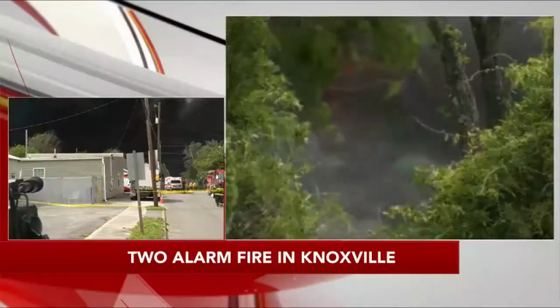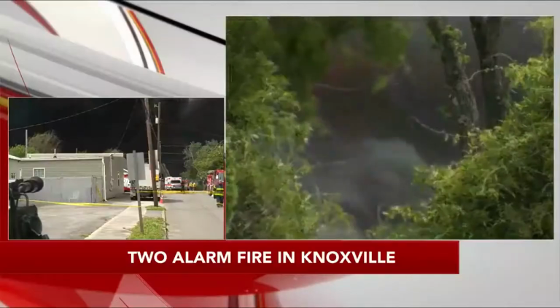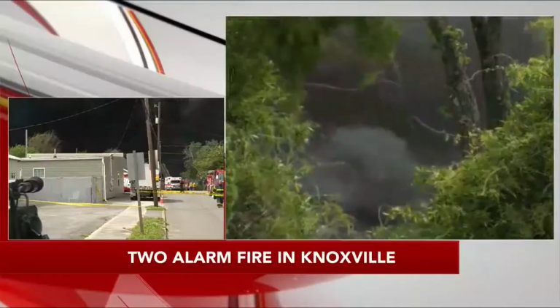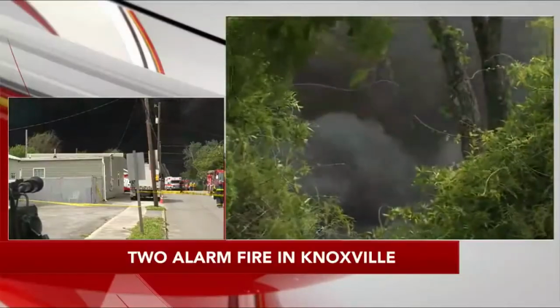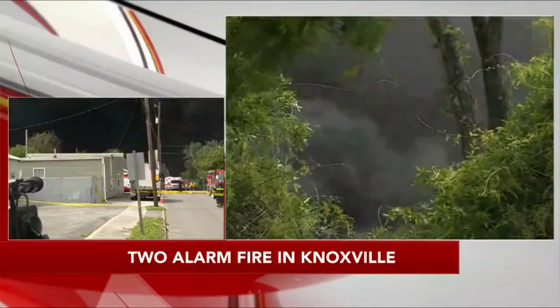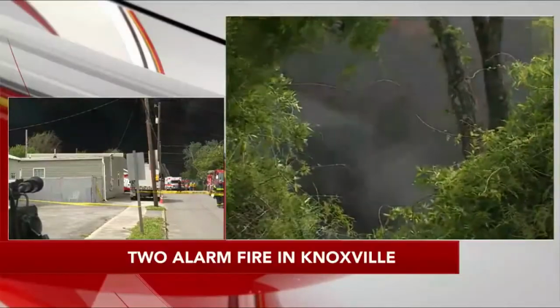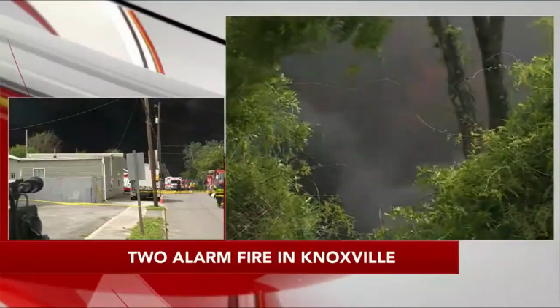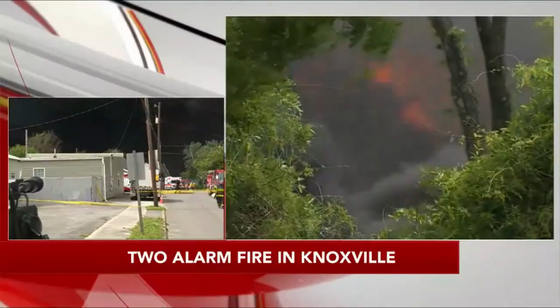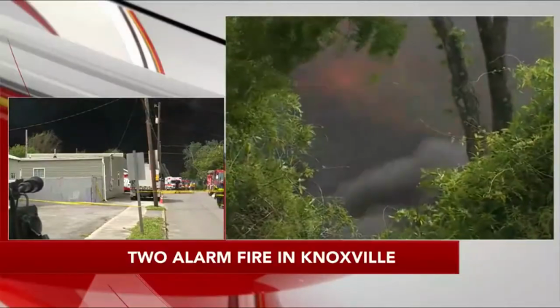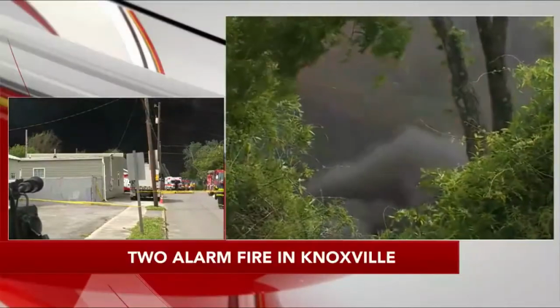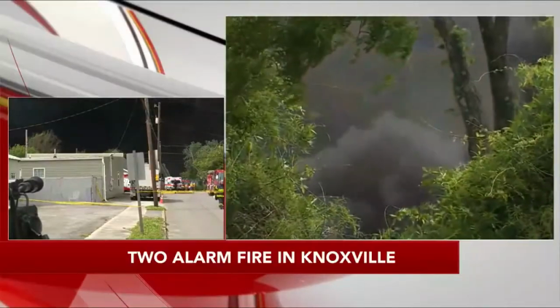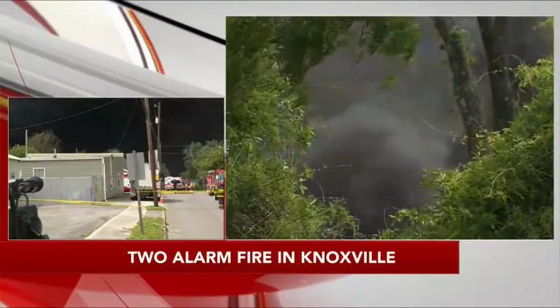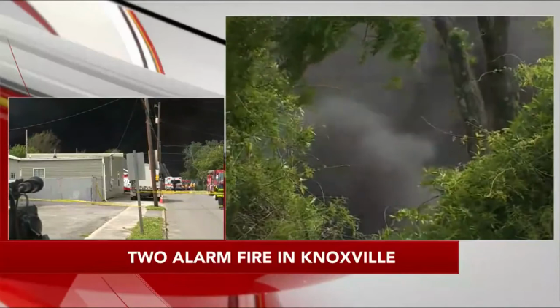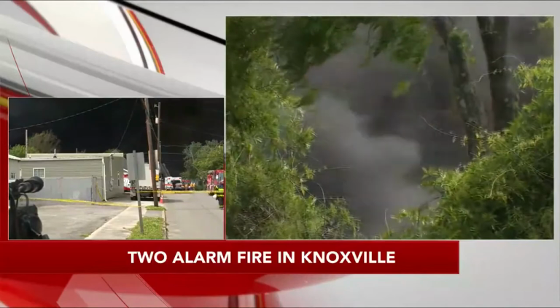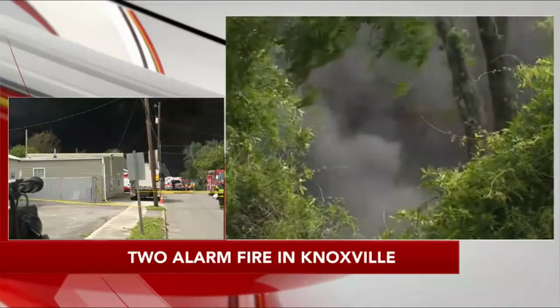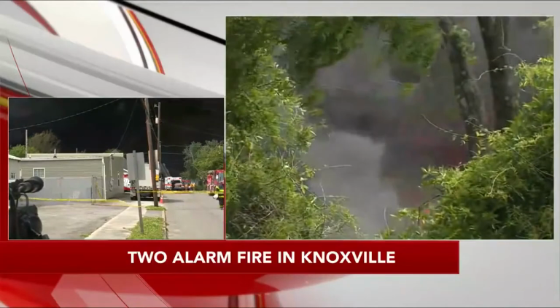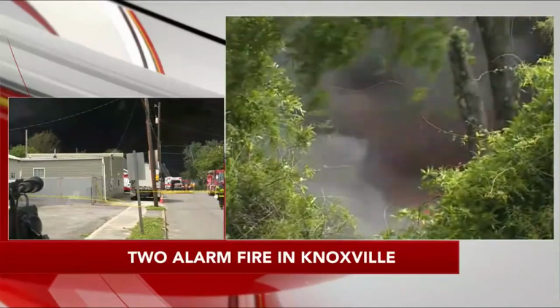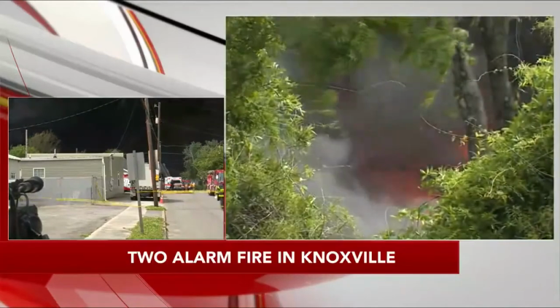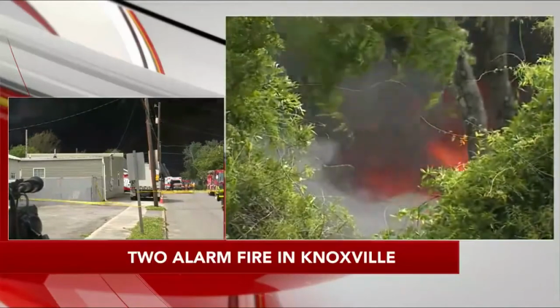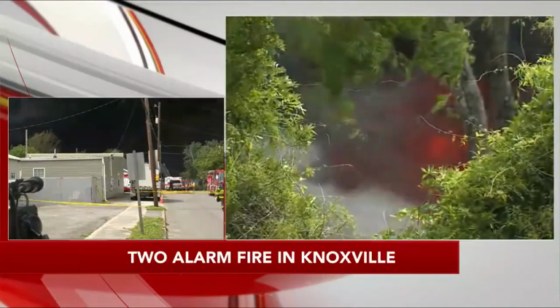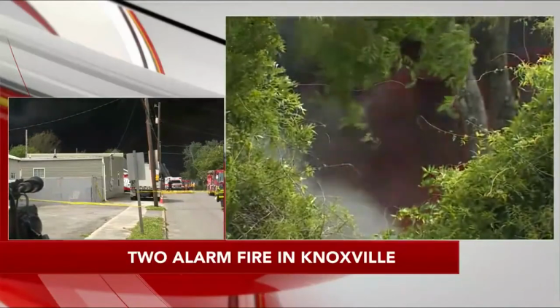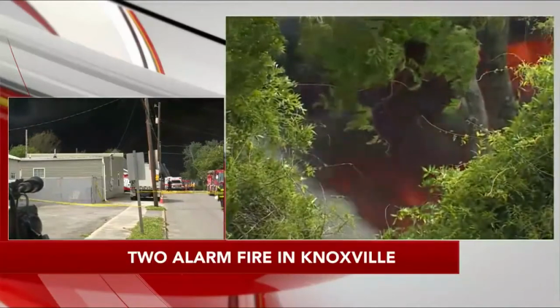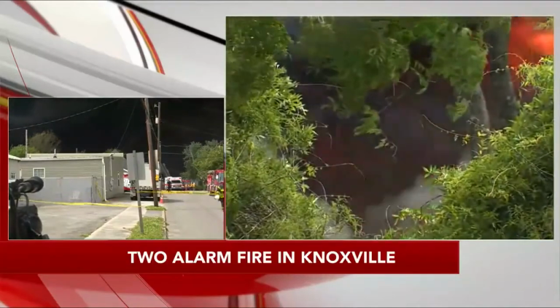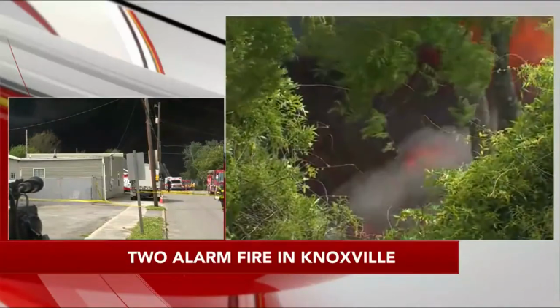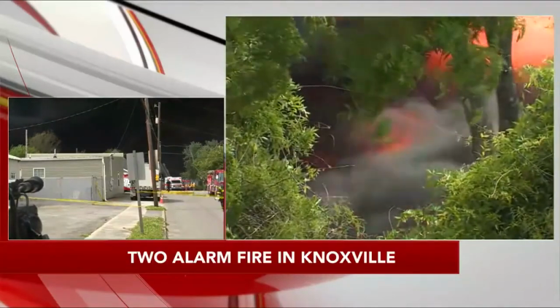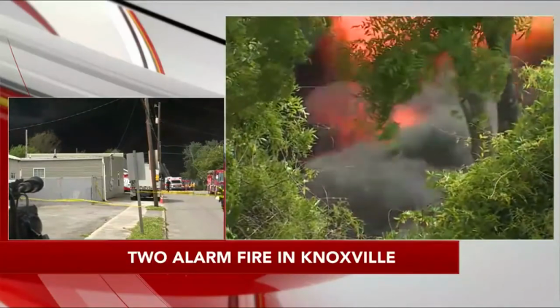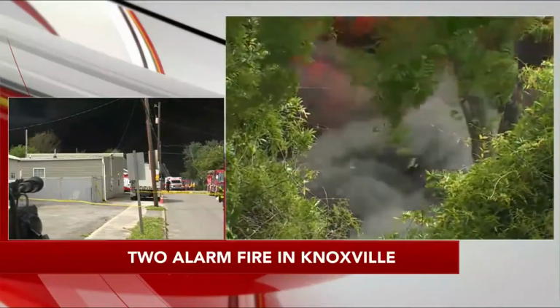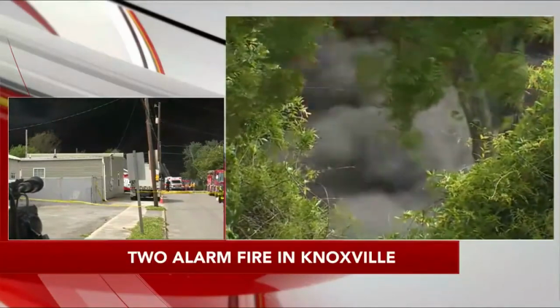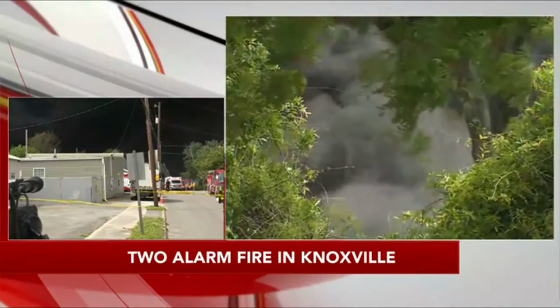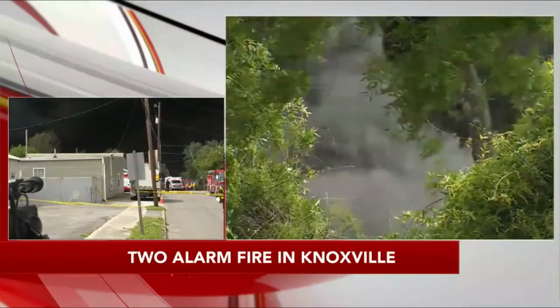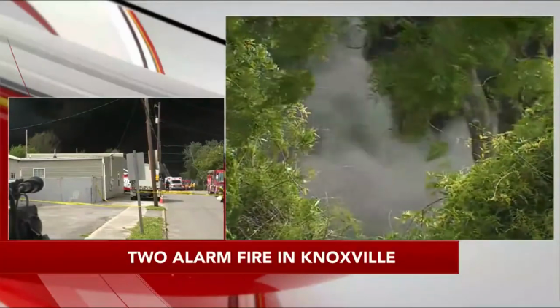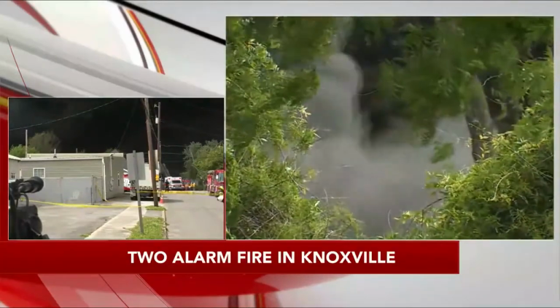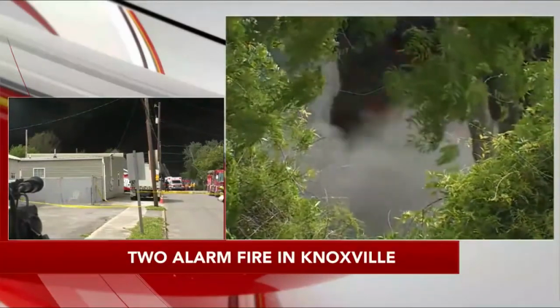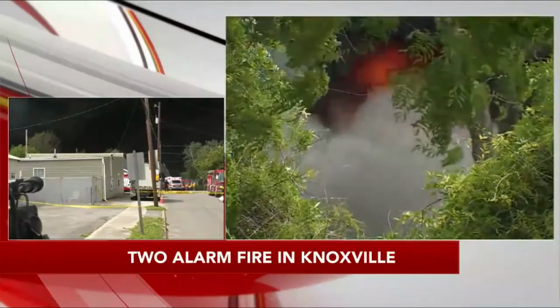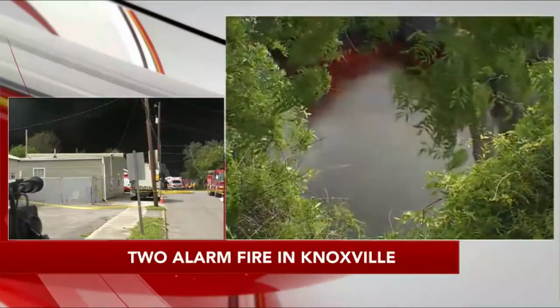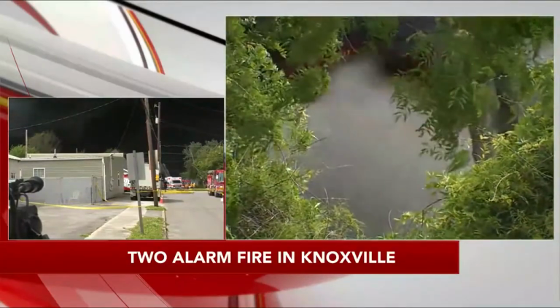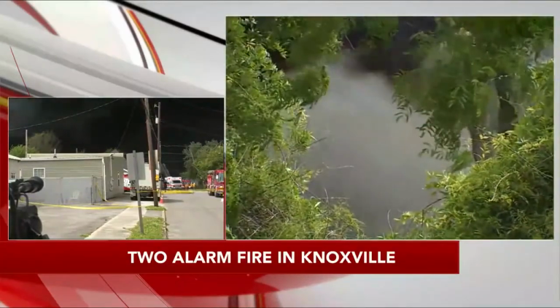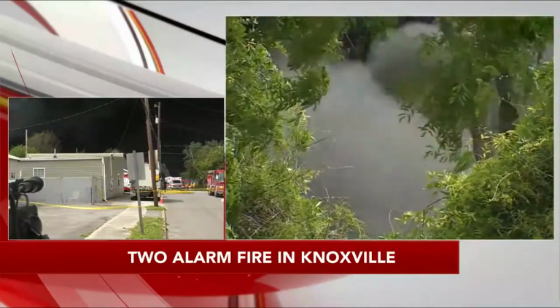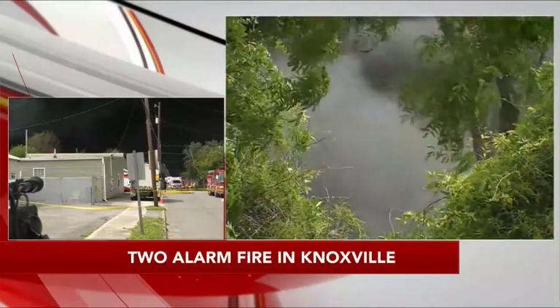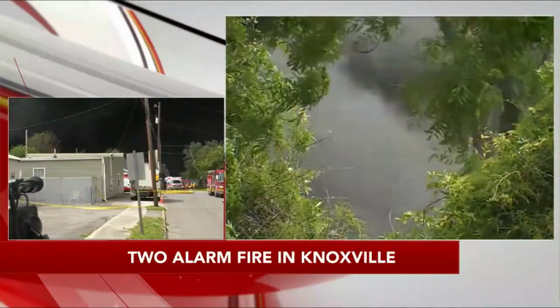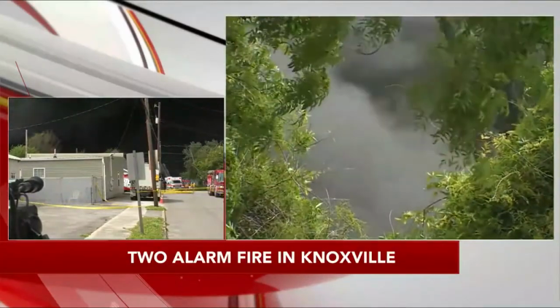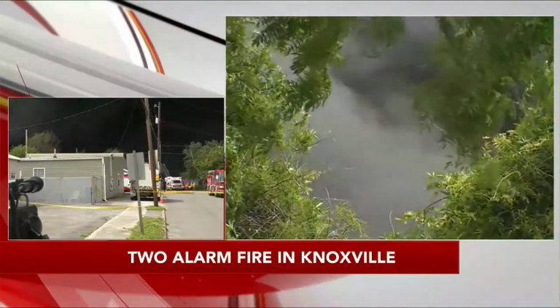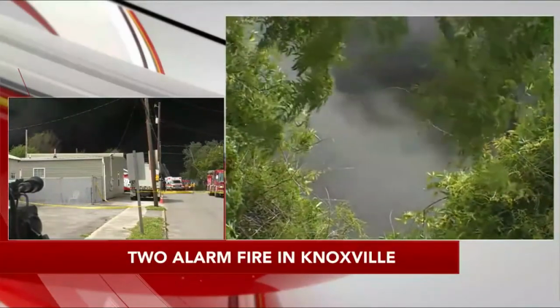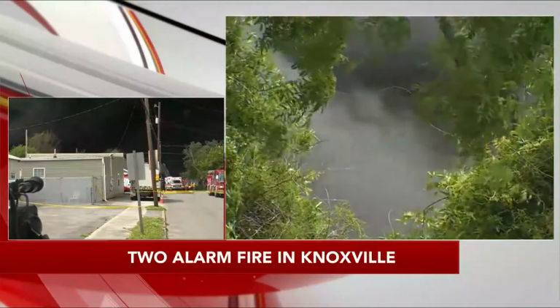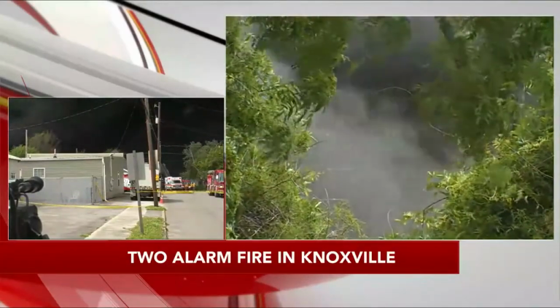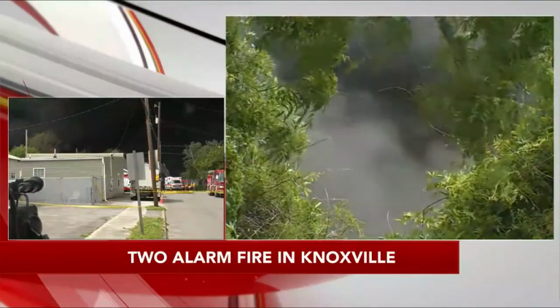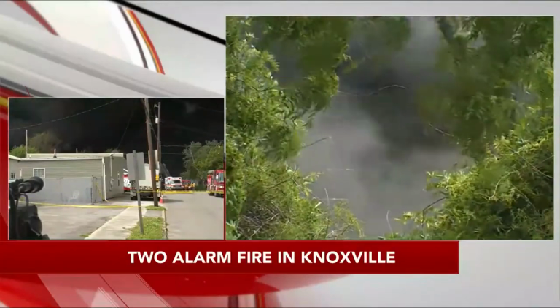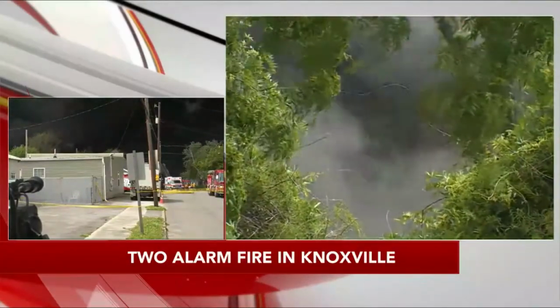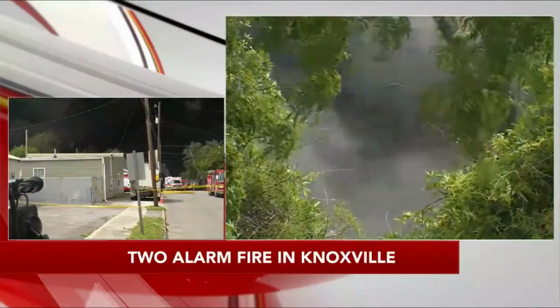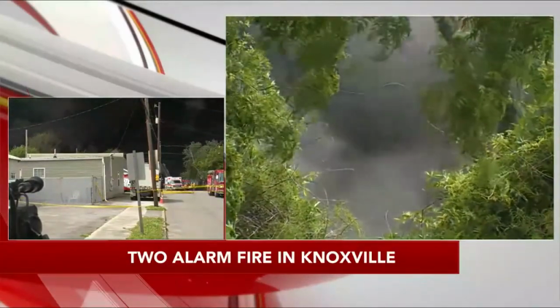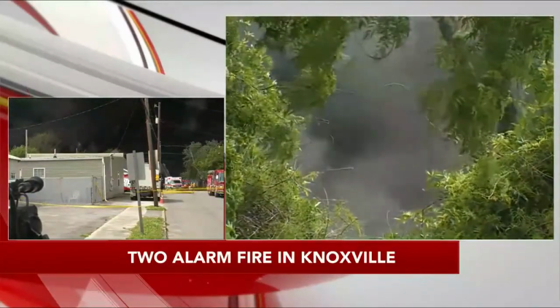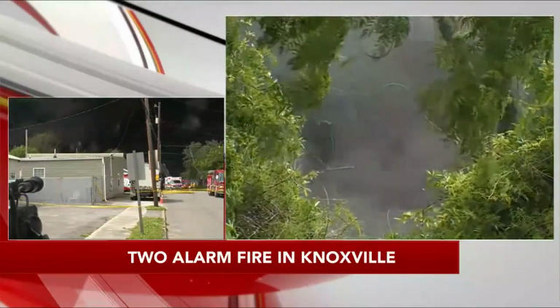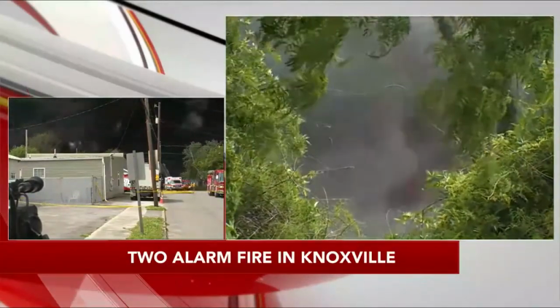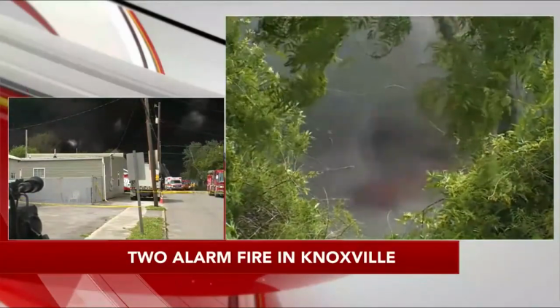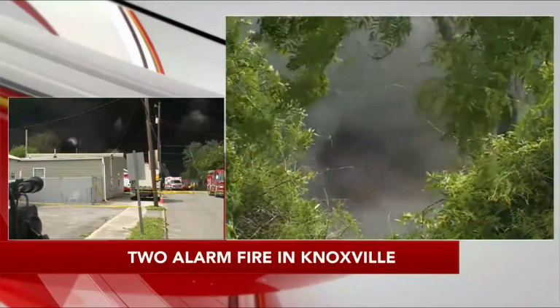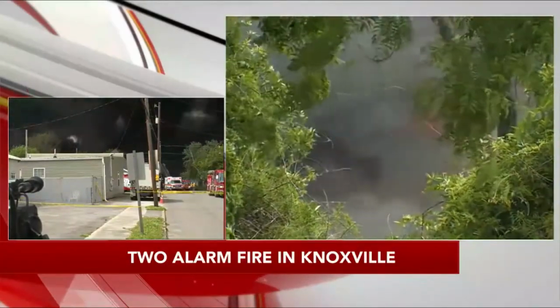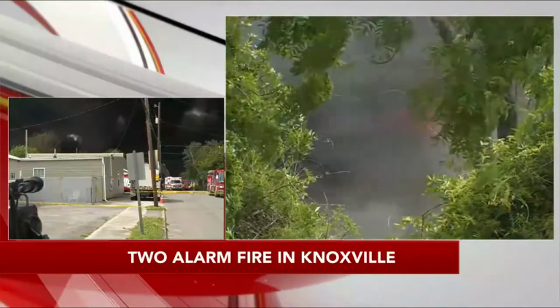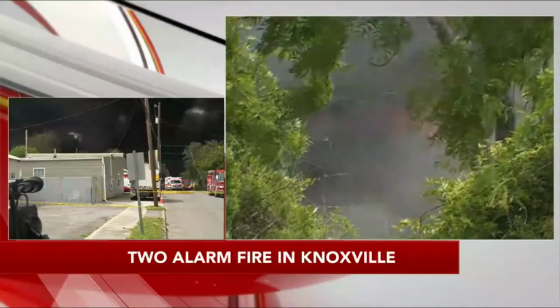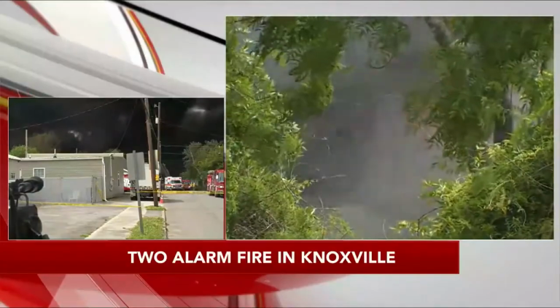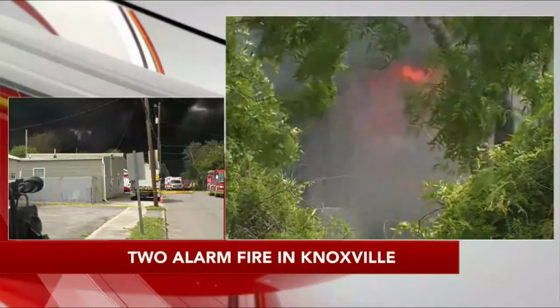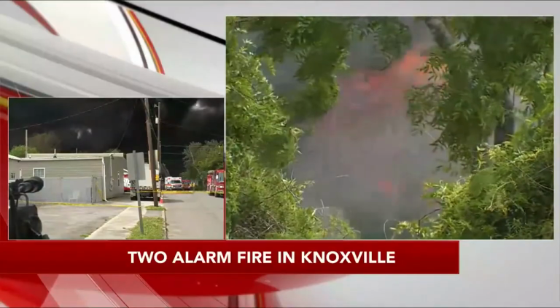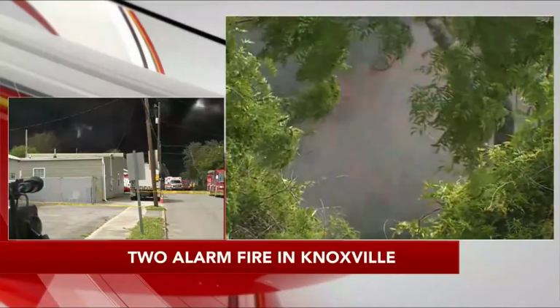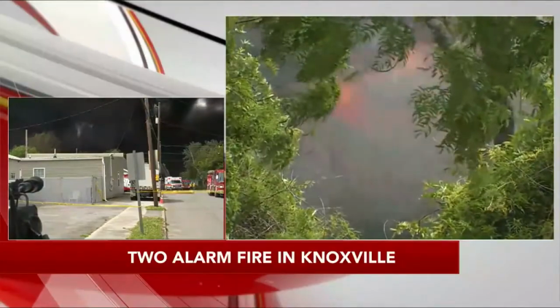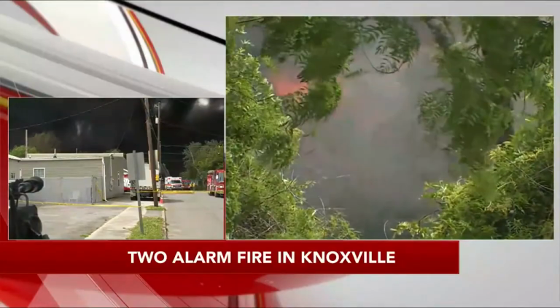We just got the call — whoa, something just blew up there. Wow. You guys get going. Yes, sir. Thank you. Good luck.